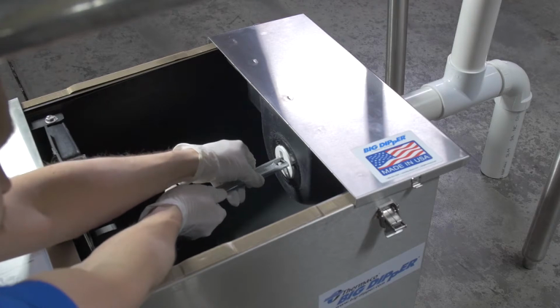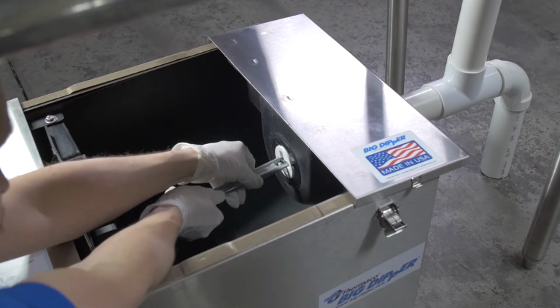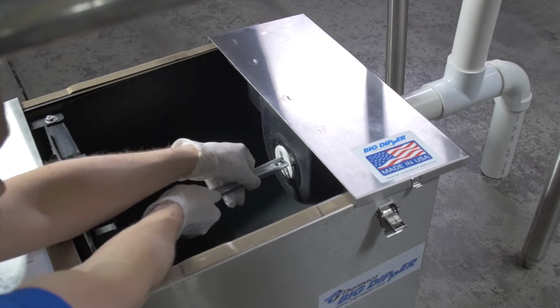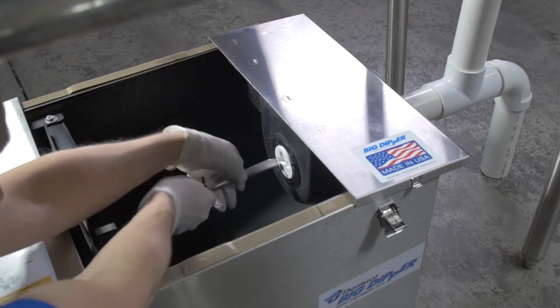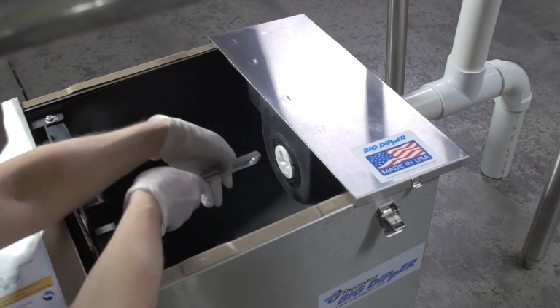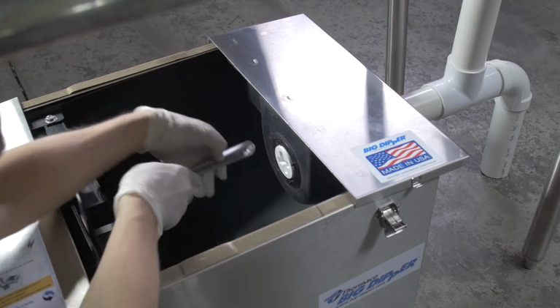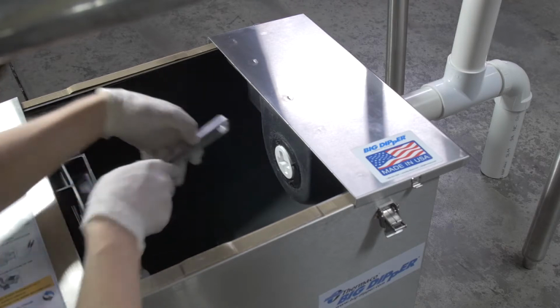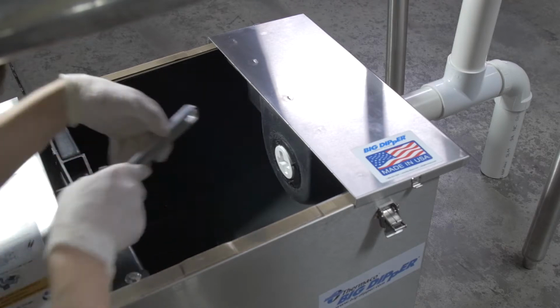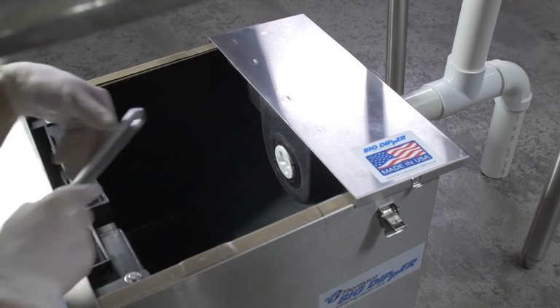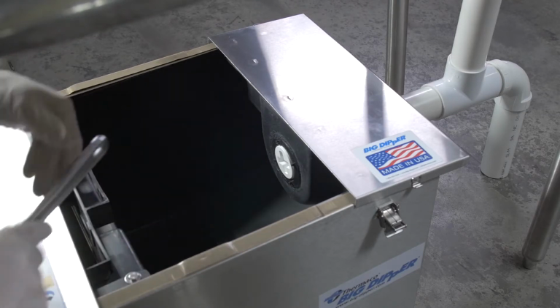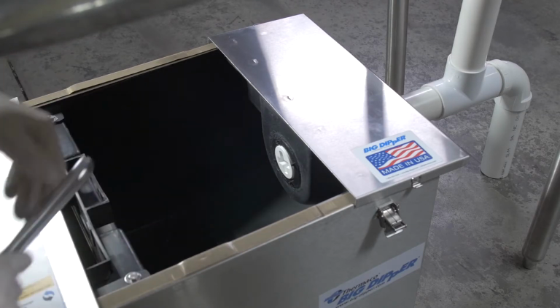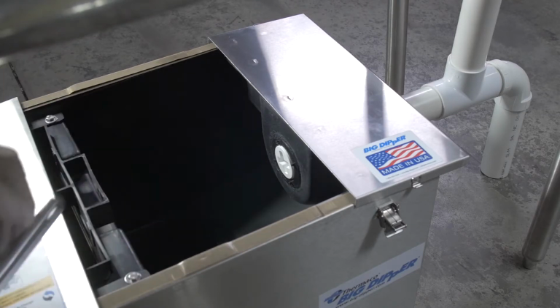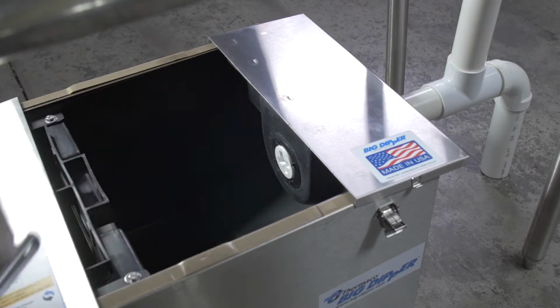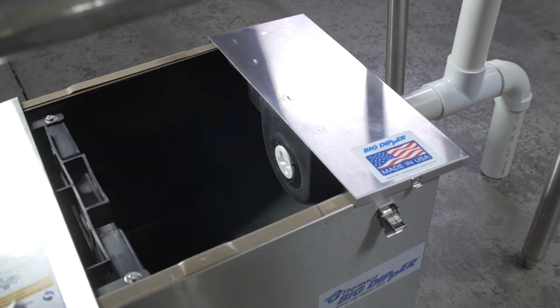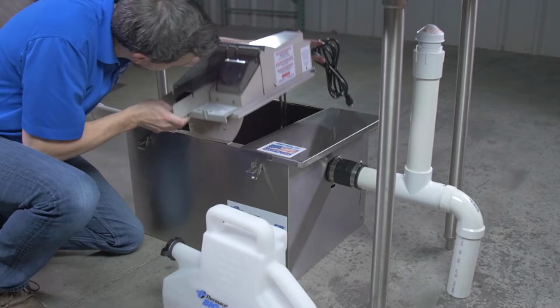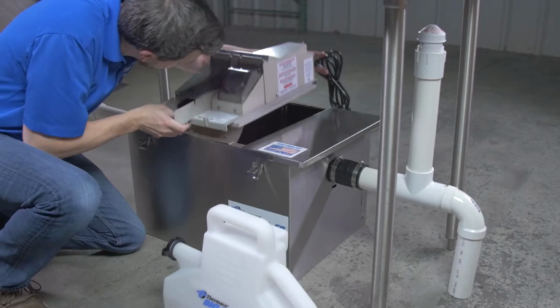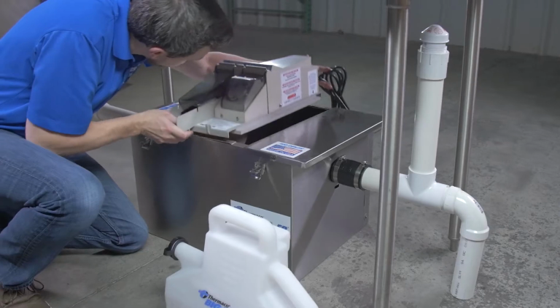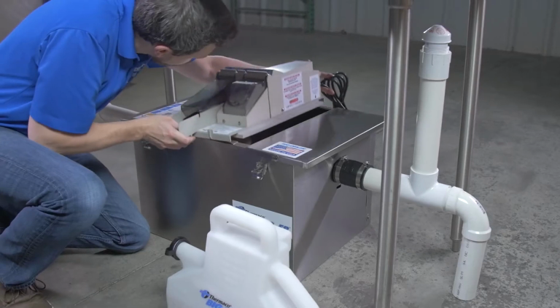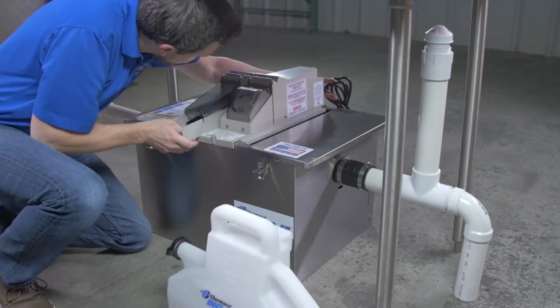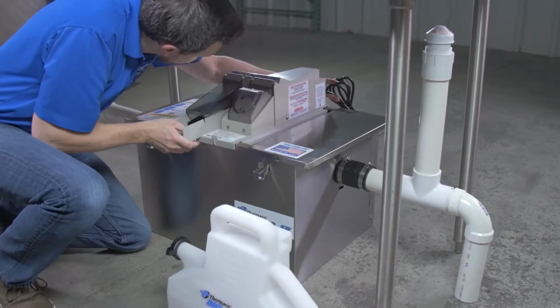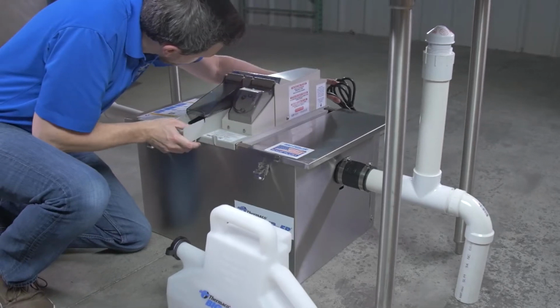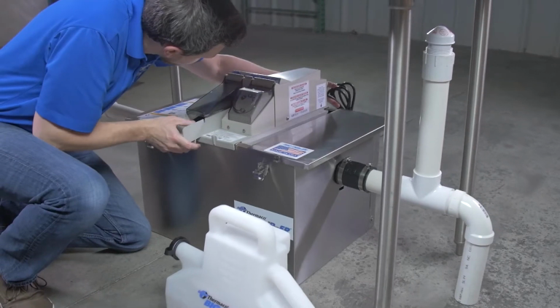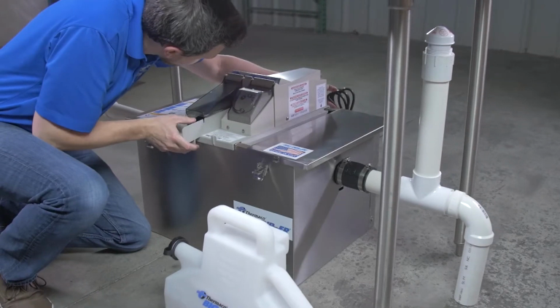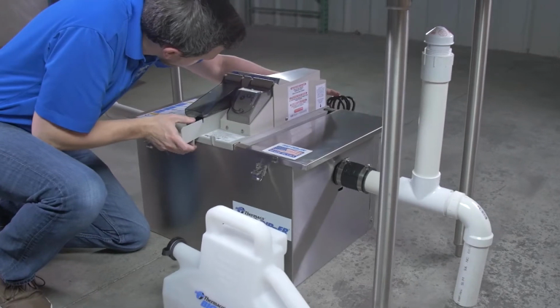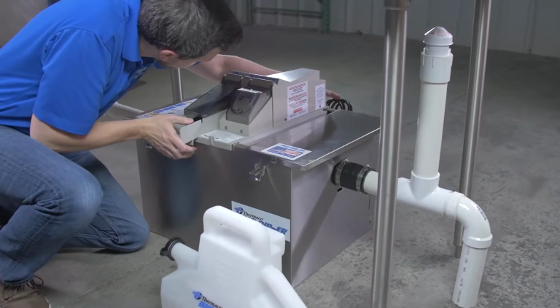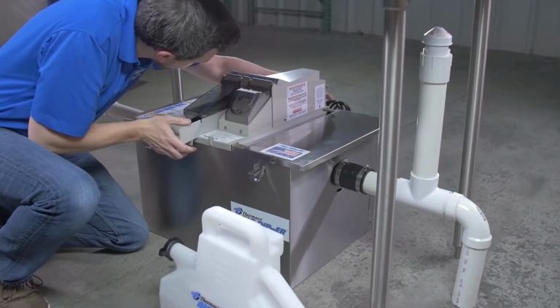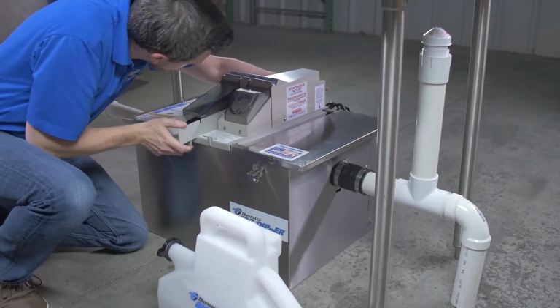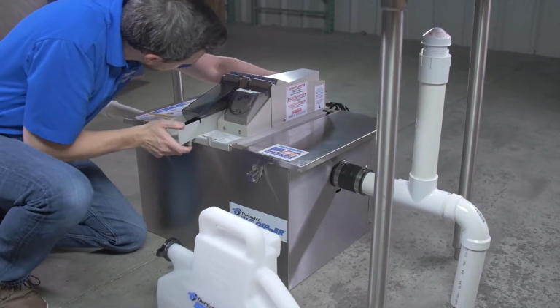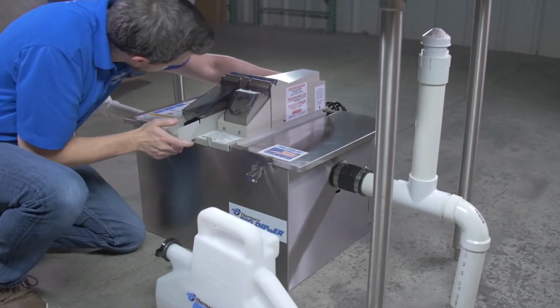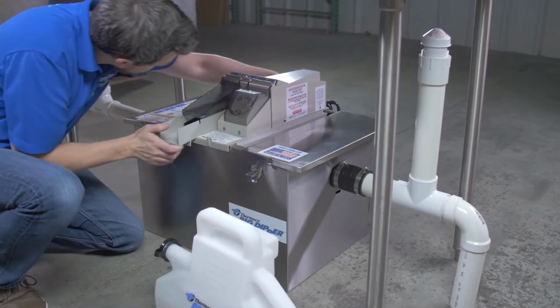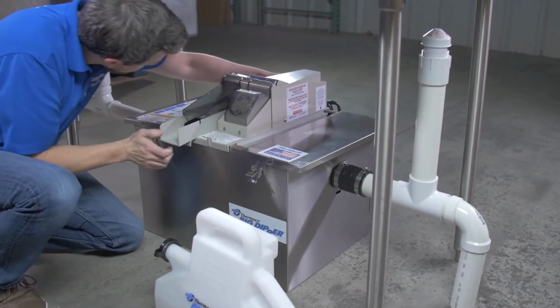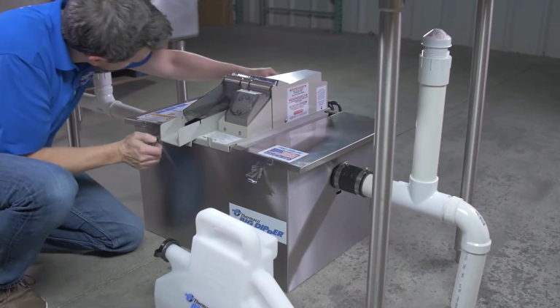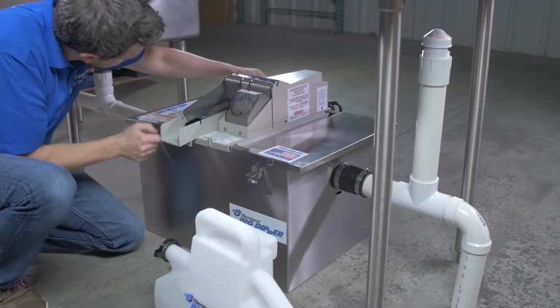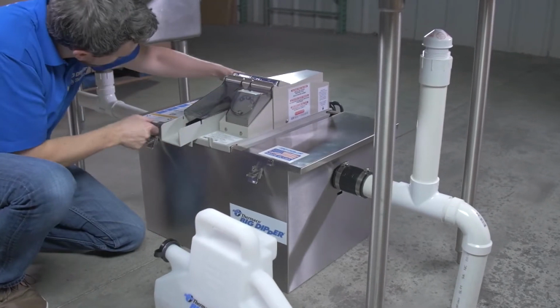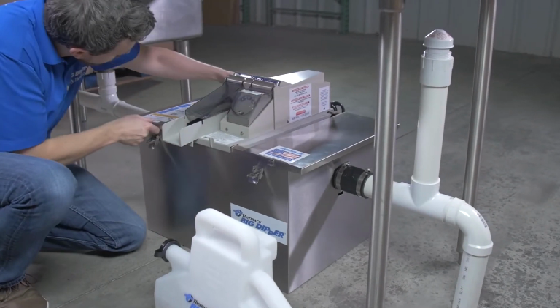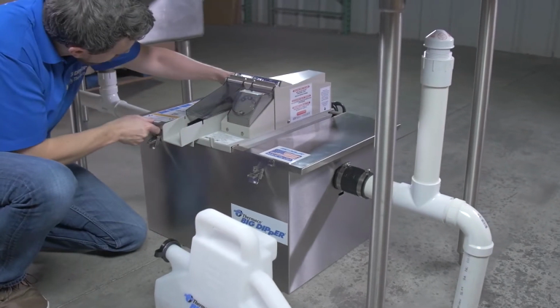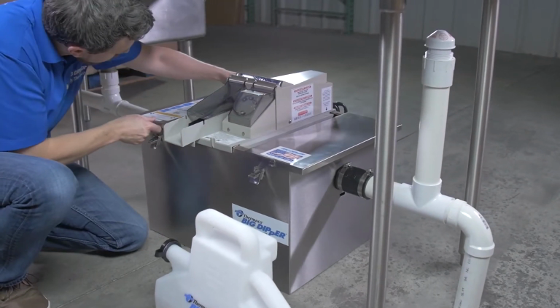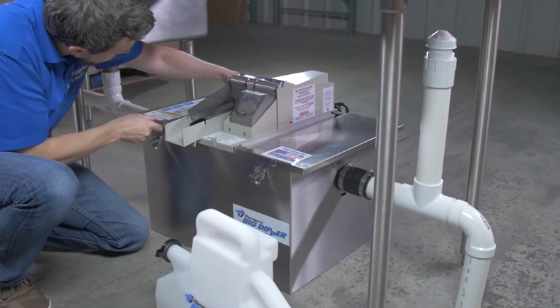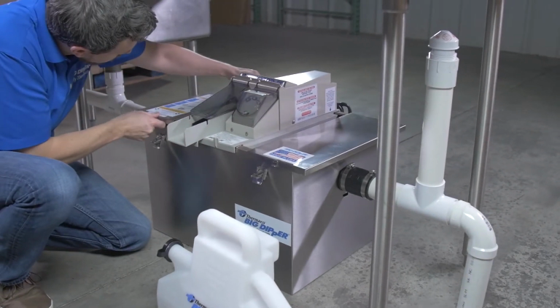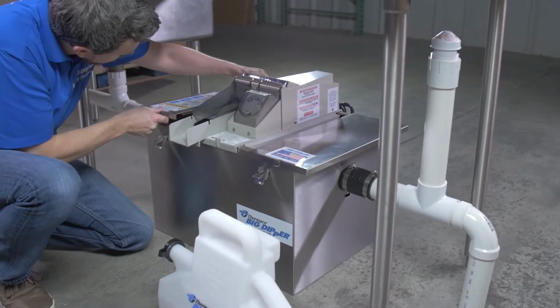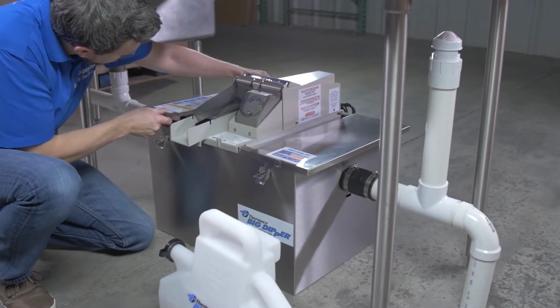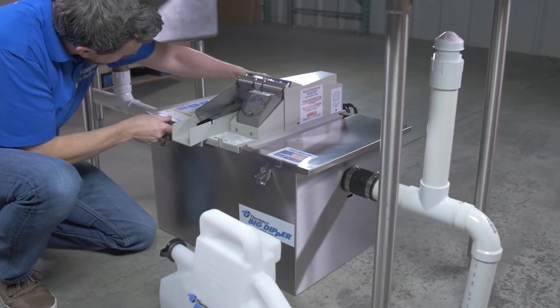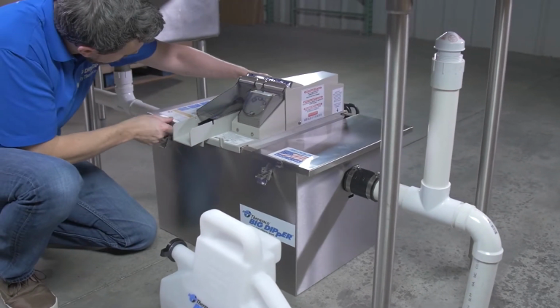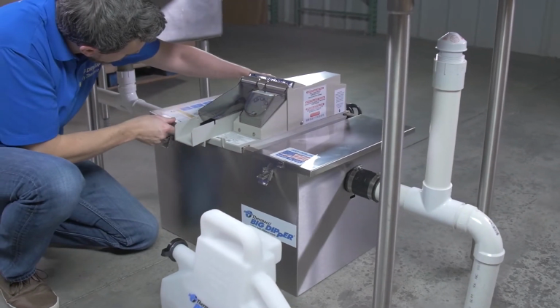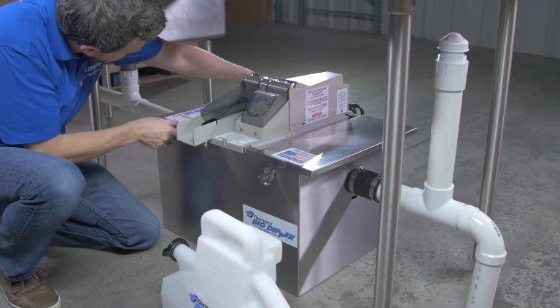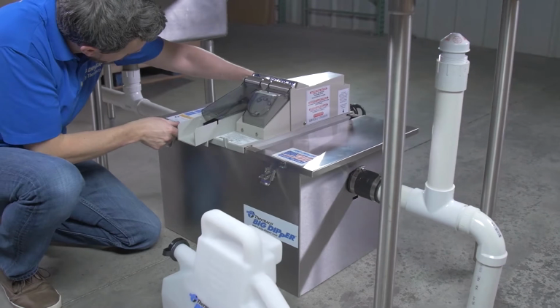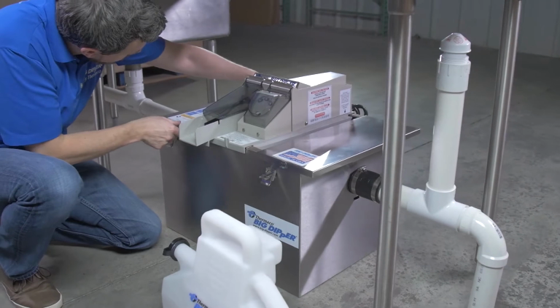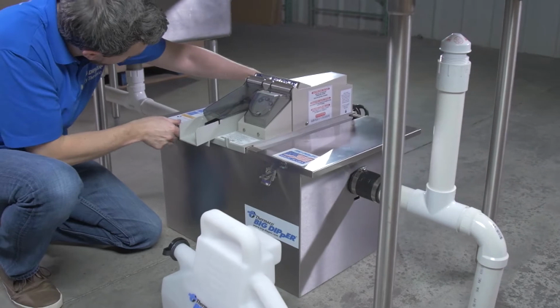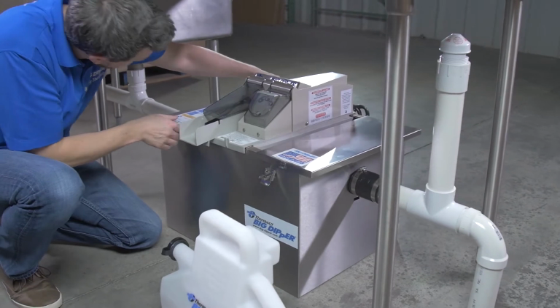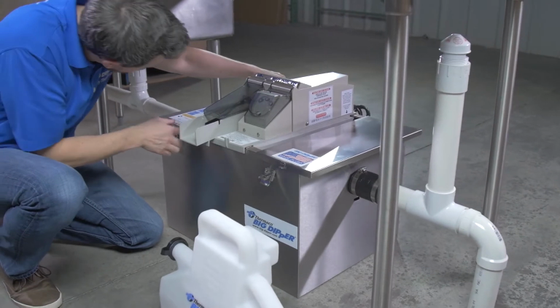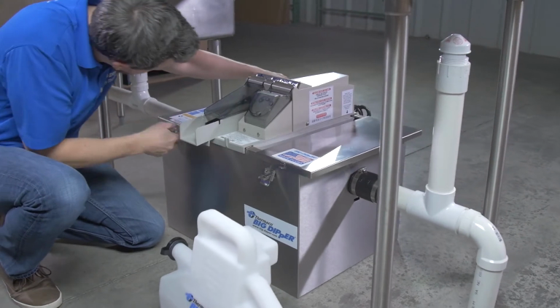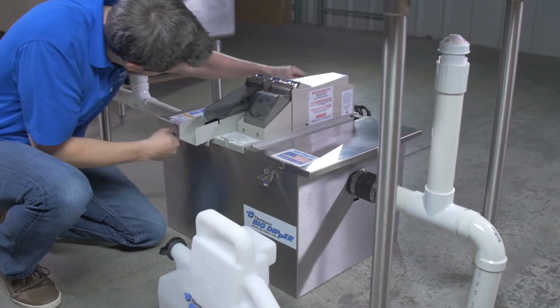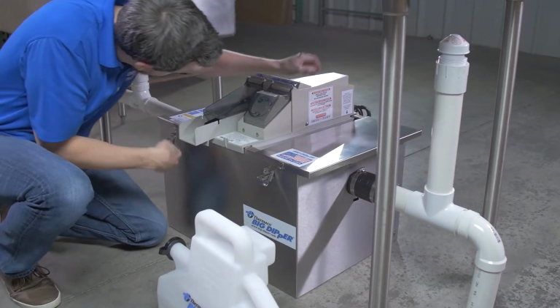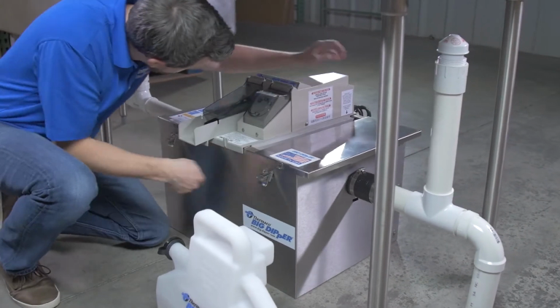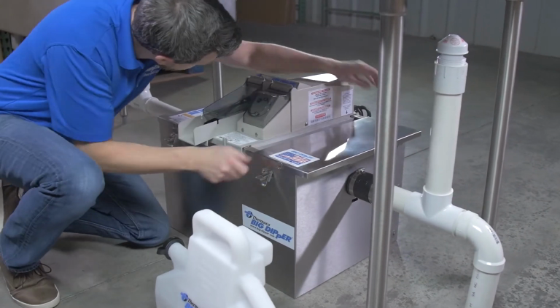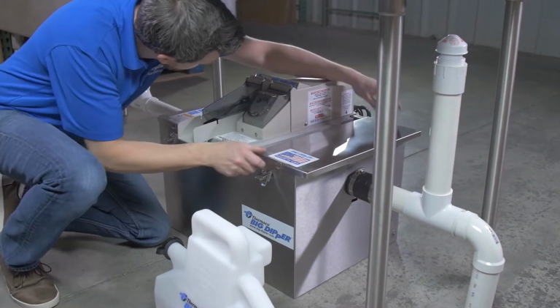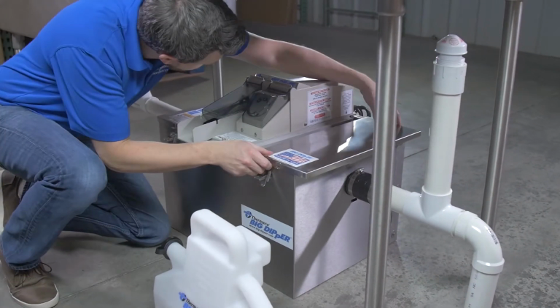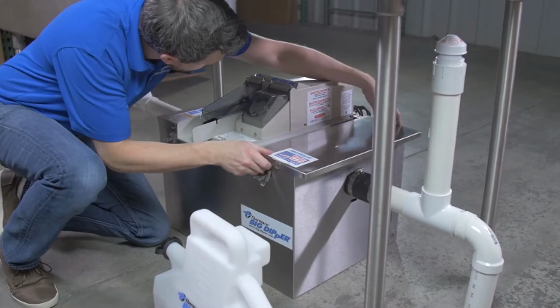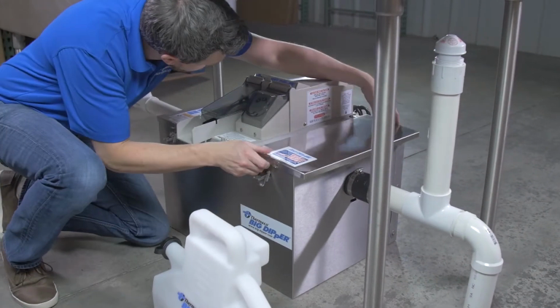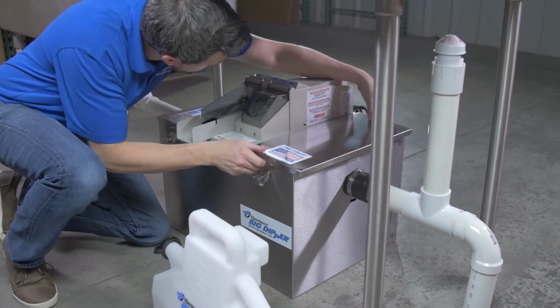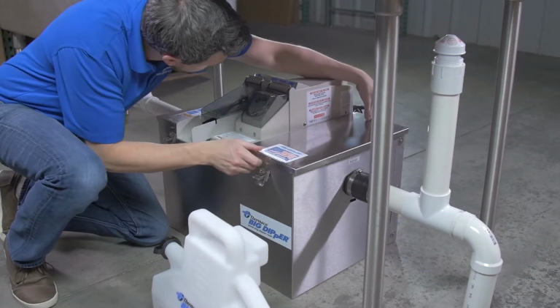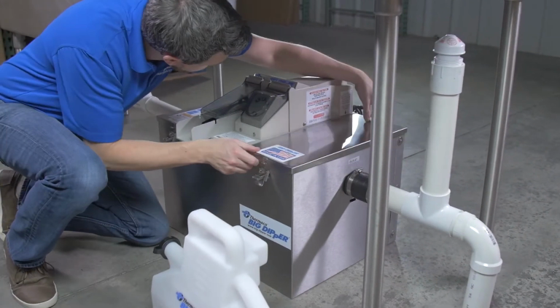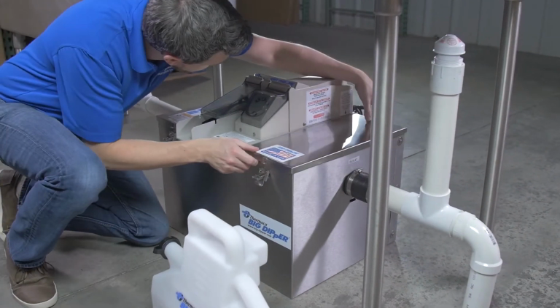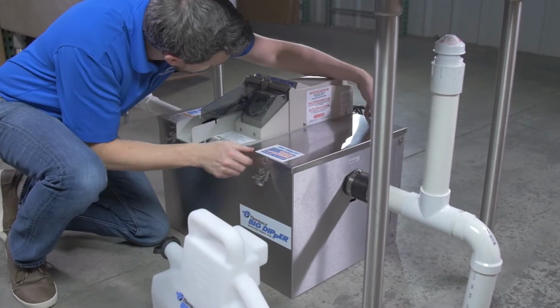Once maintenance is complete, replace the electrical assembly and lid ends. Fill the unit with water, then reconnect the unit to the power source.